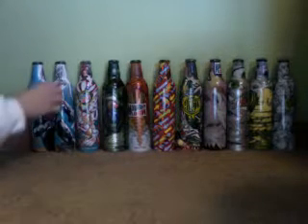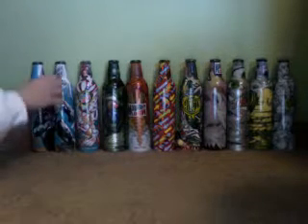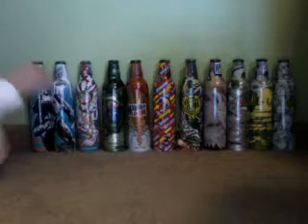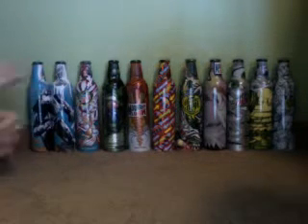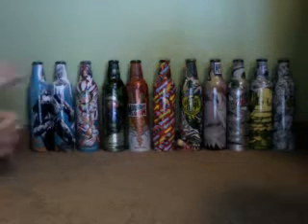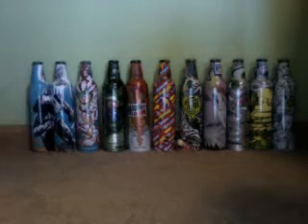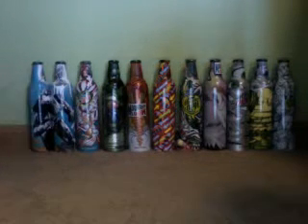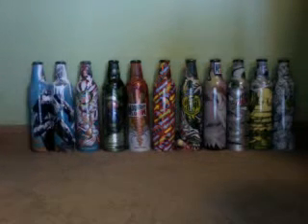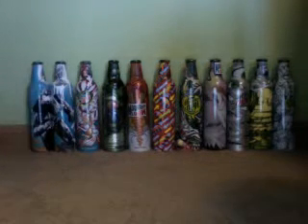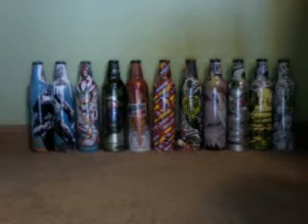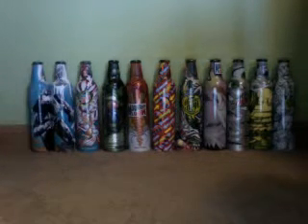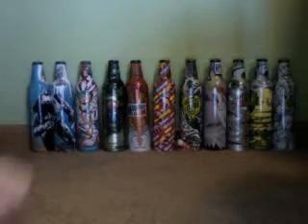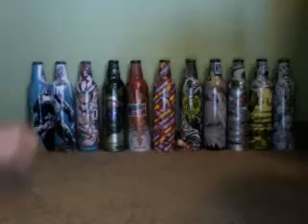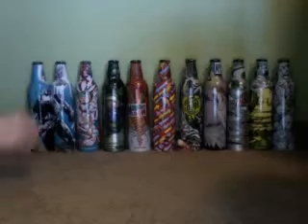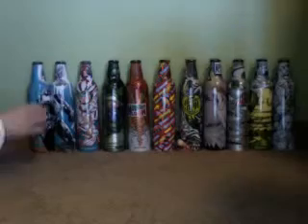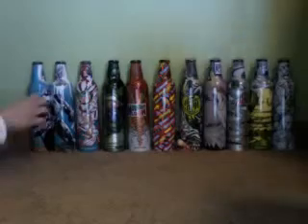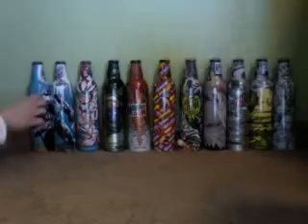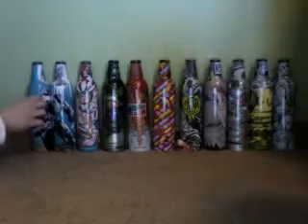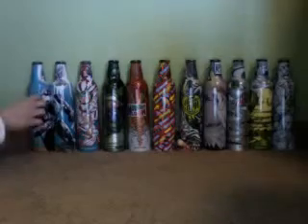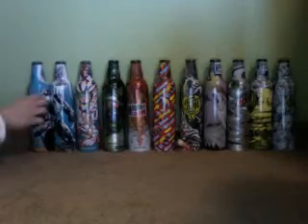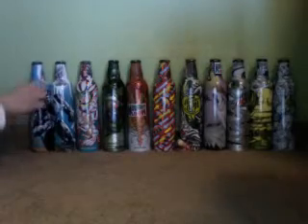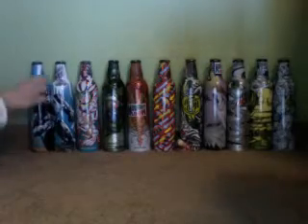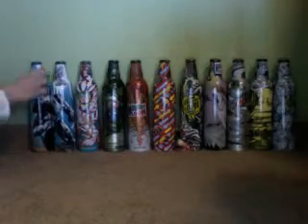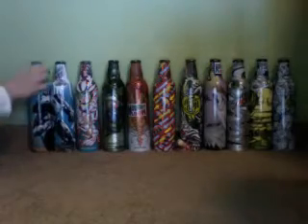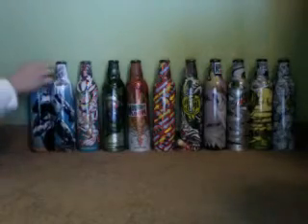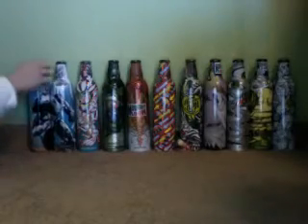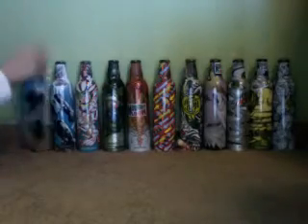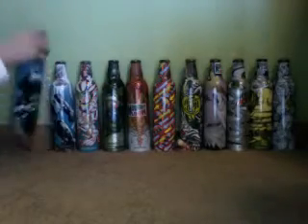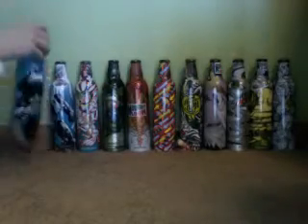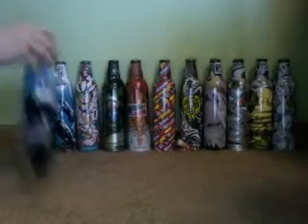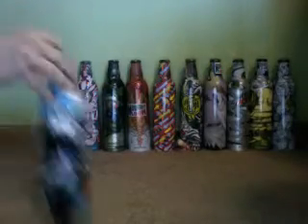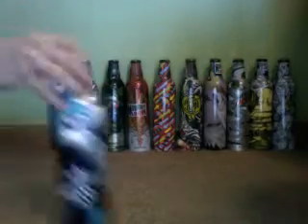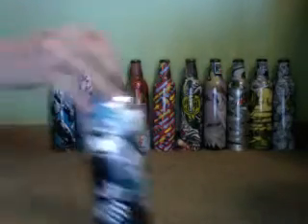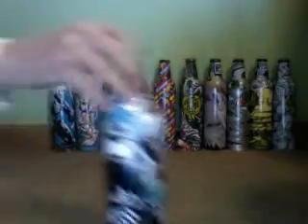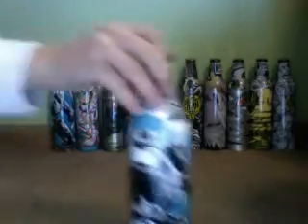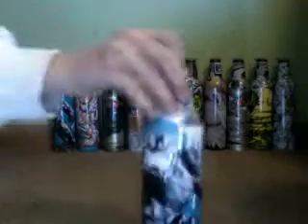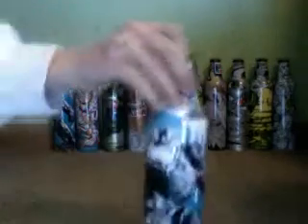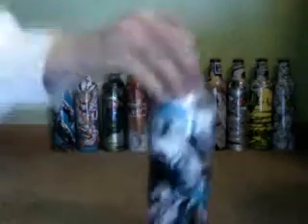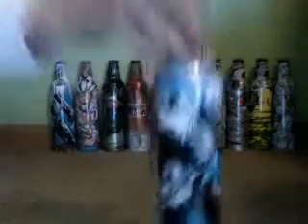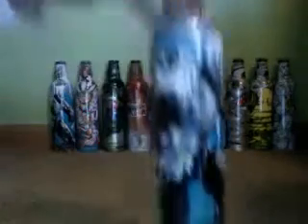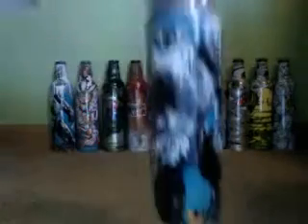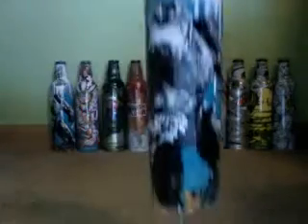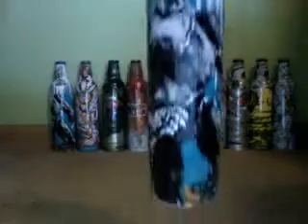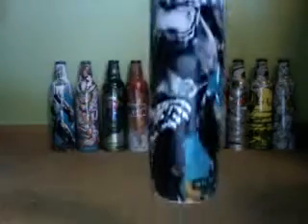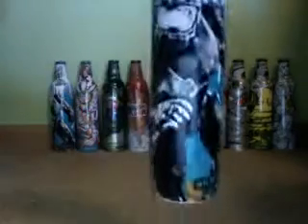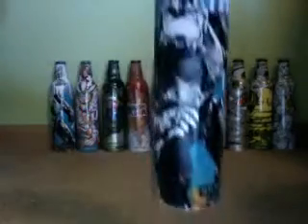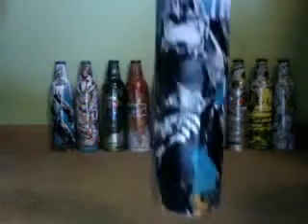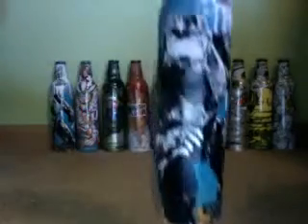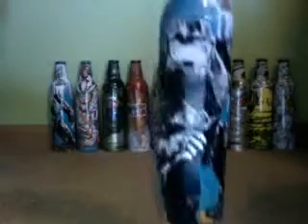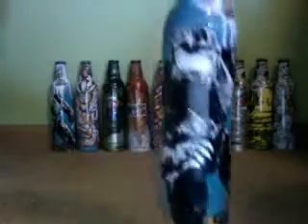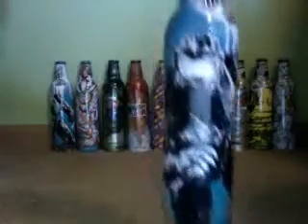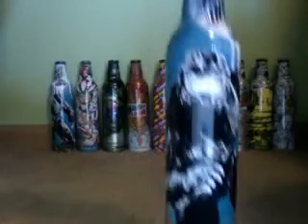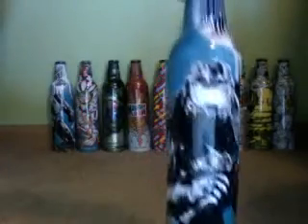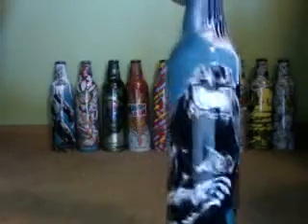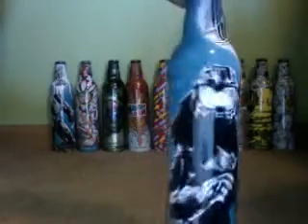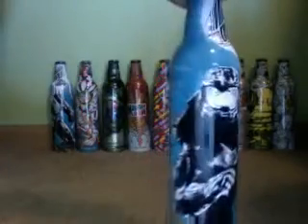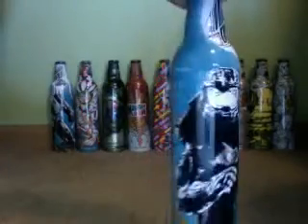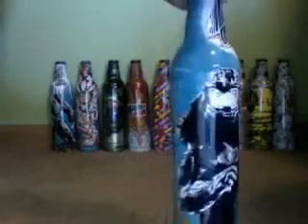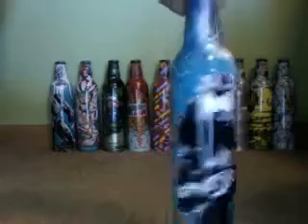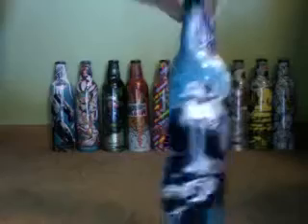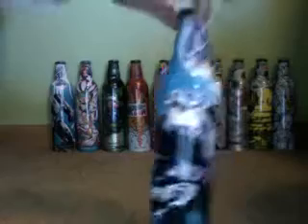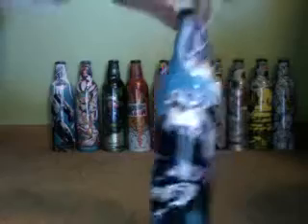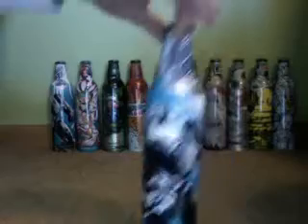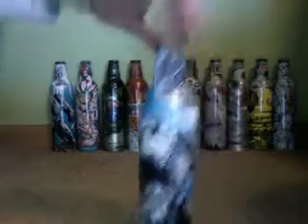The first ones we got right over here are the Halo Bottle, Halo 3, Skin Fuel. Pretty cool.